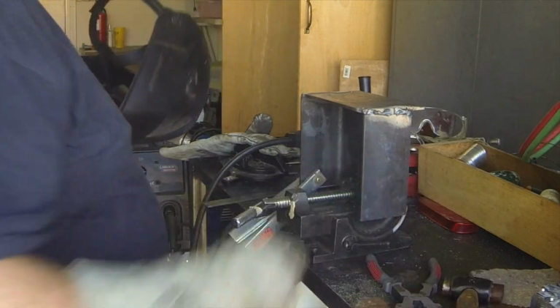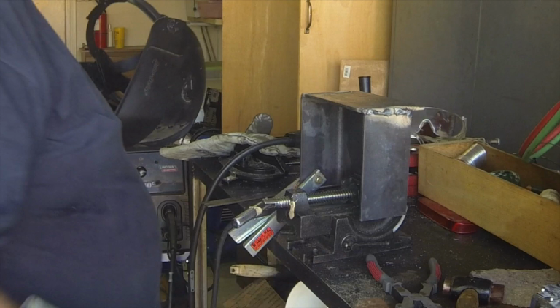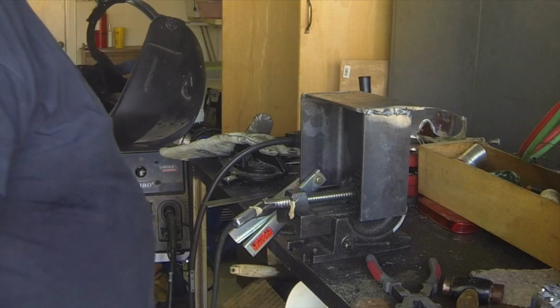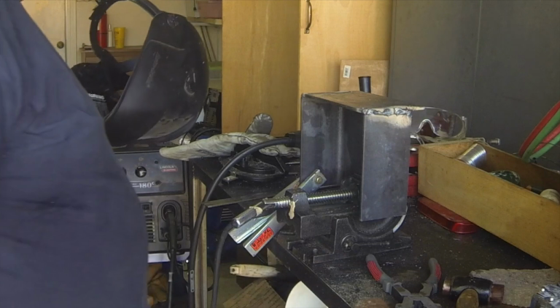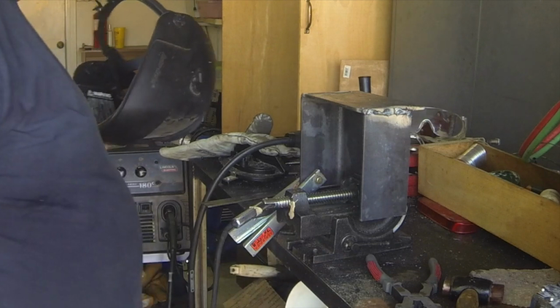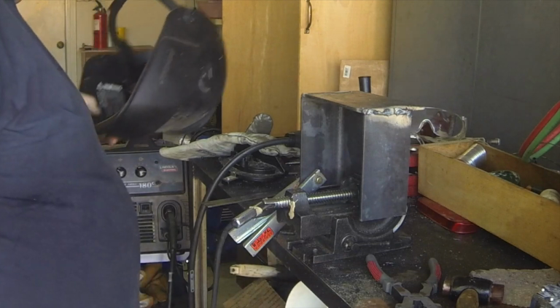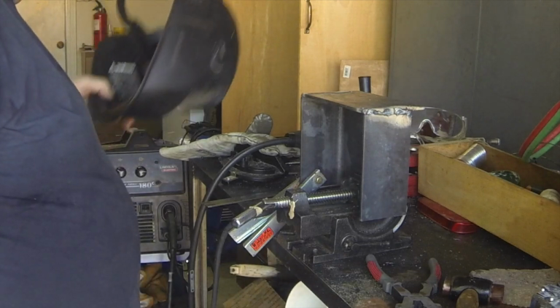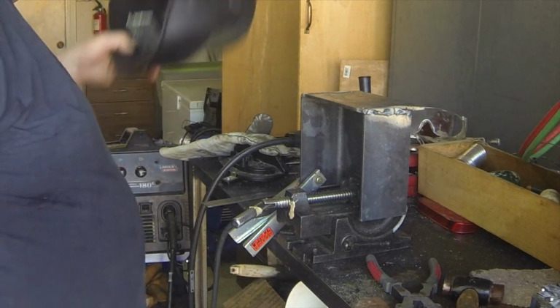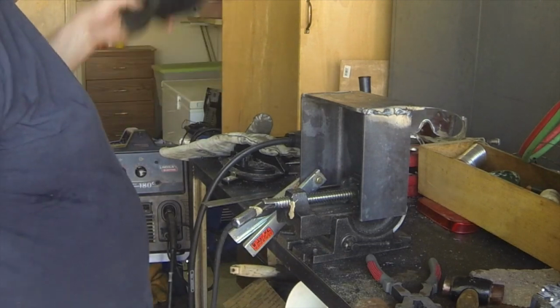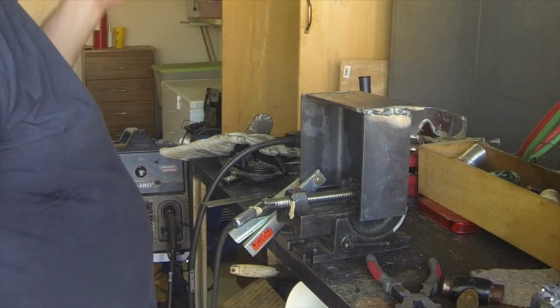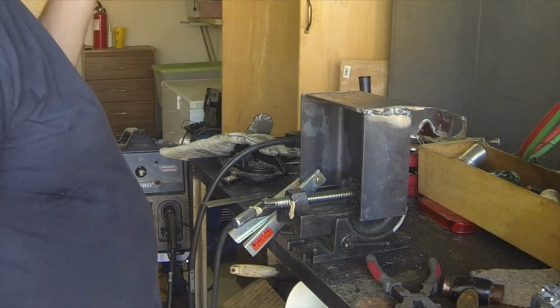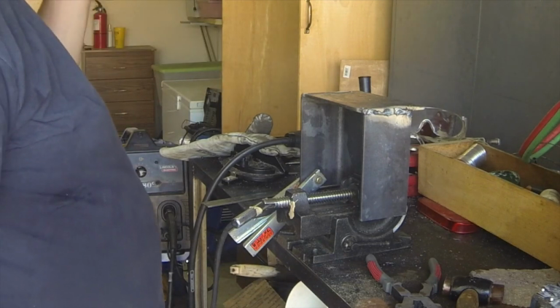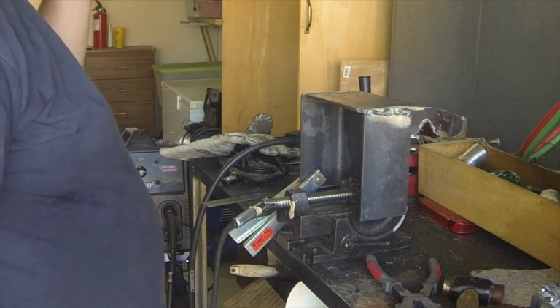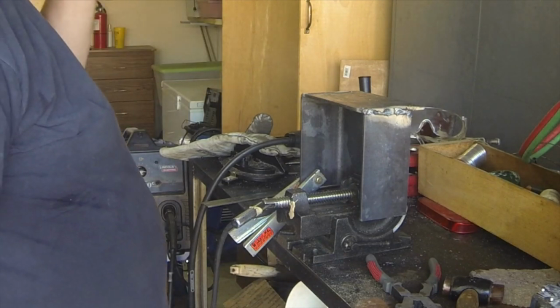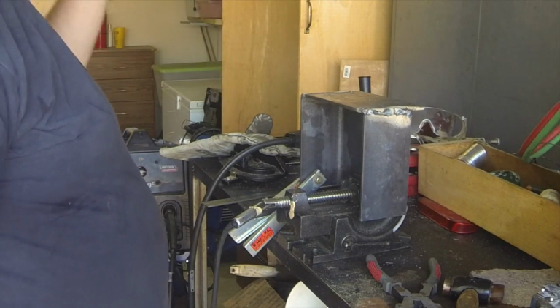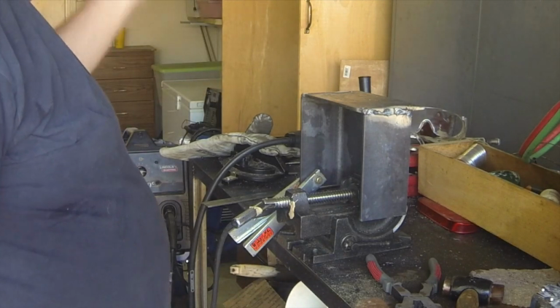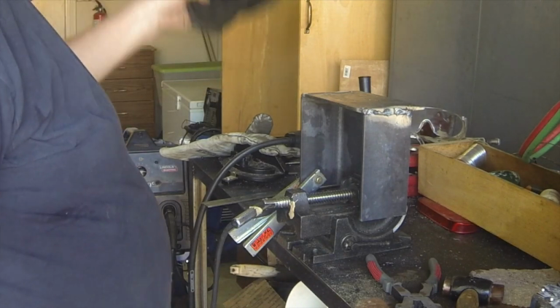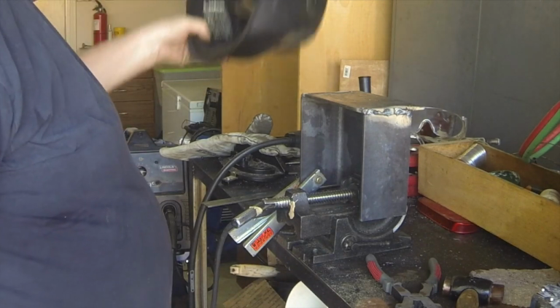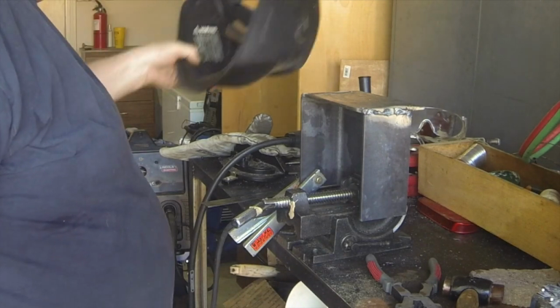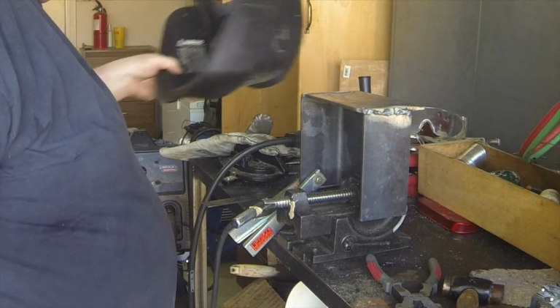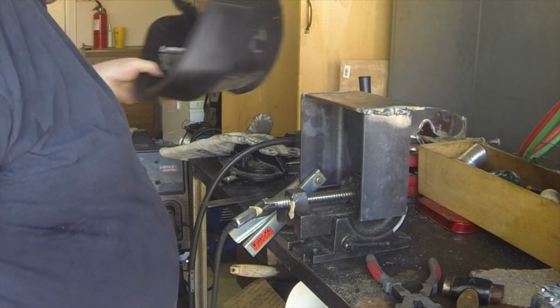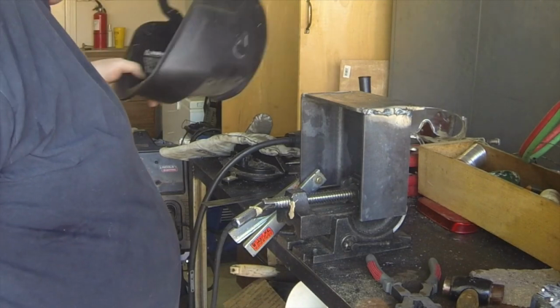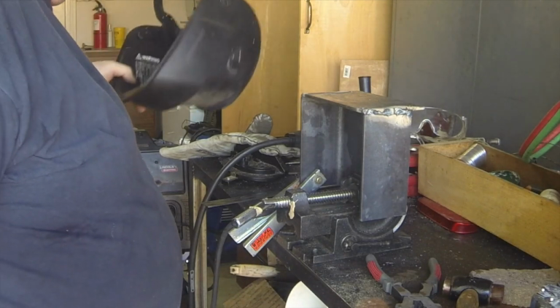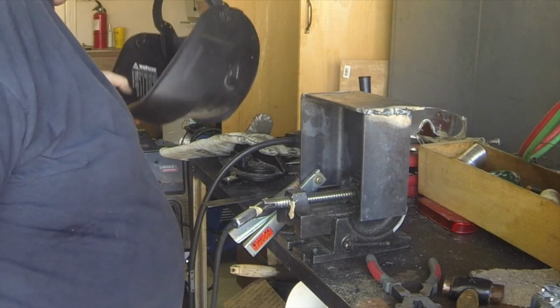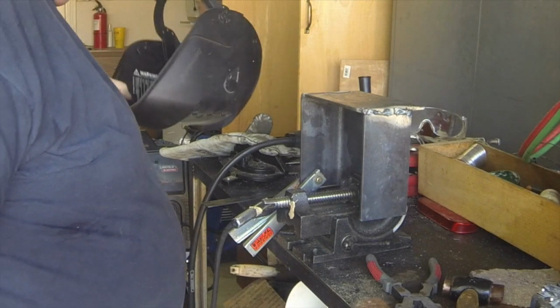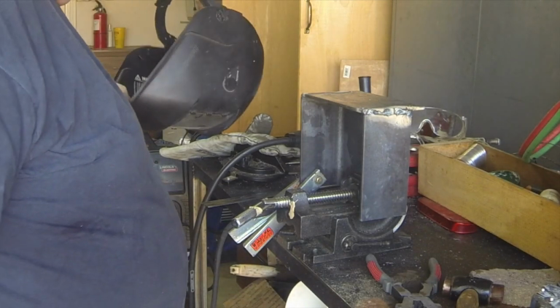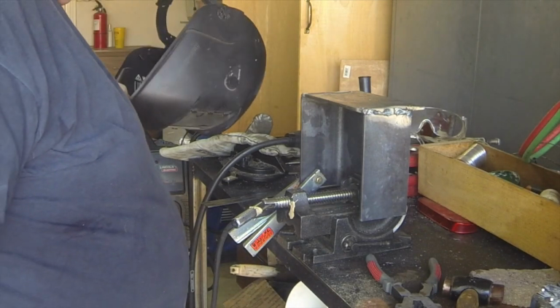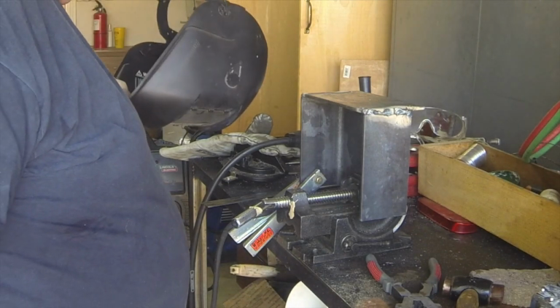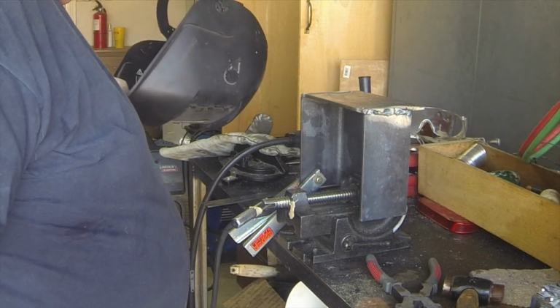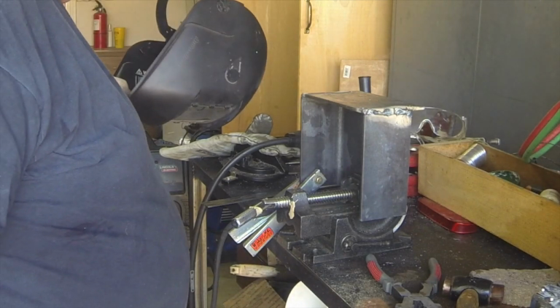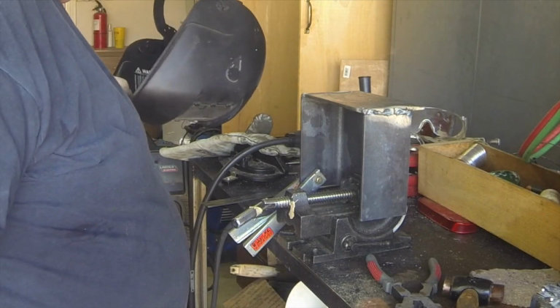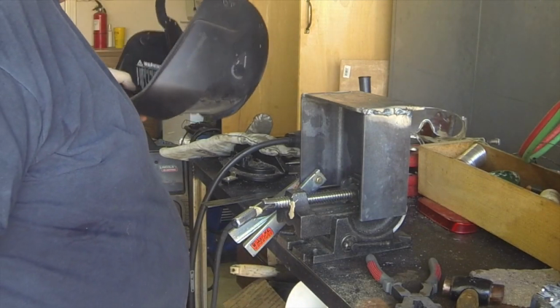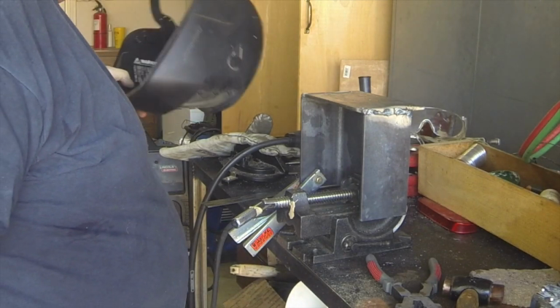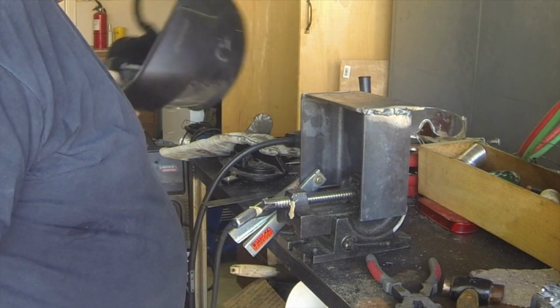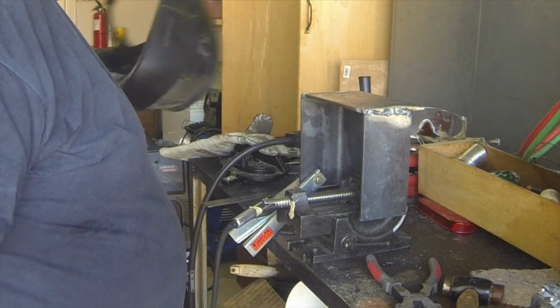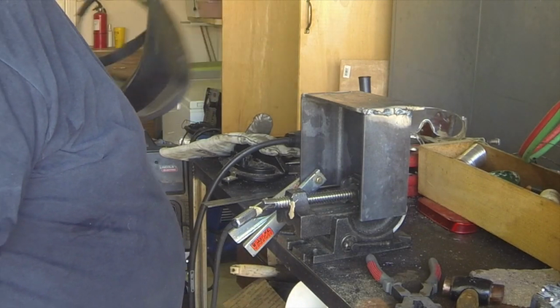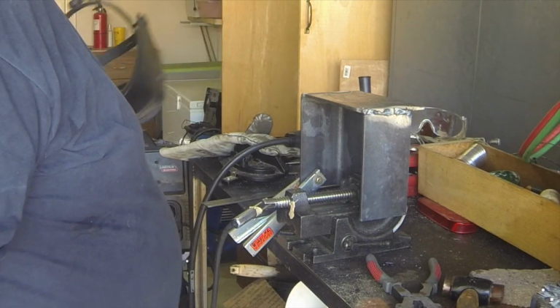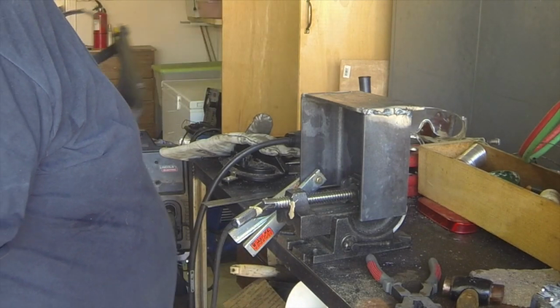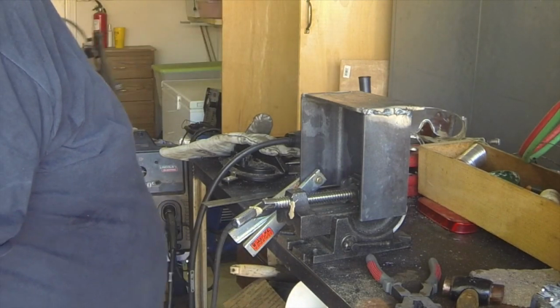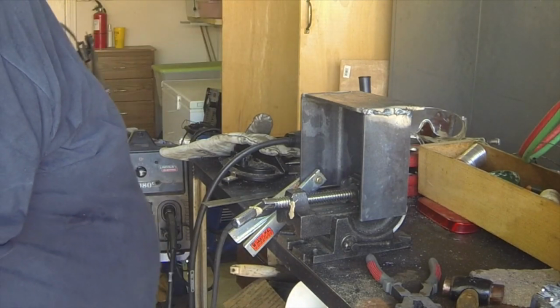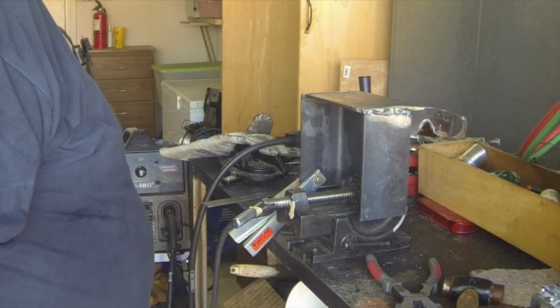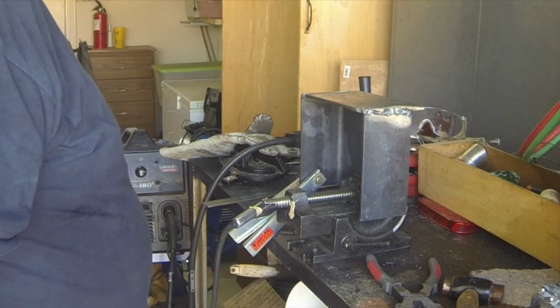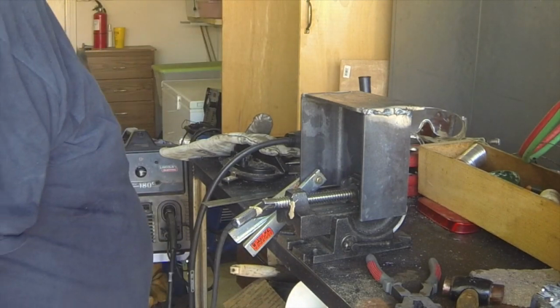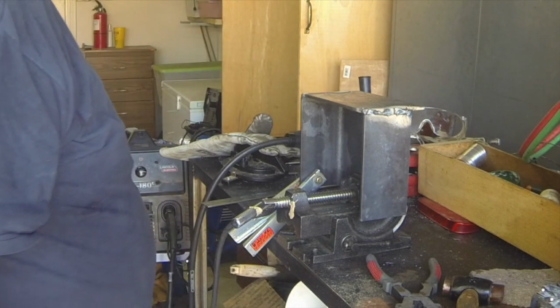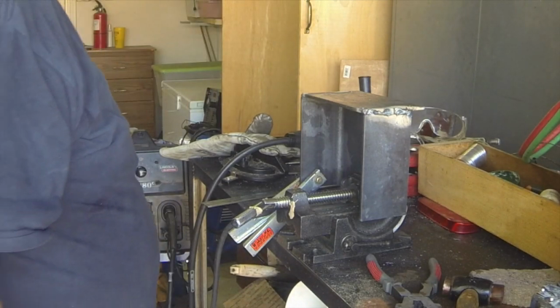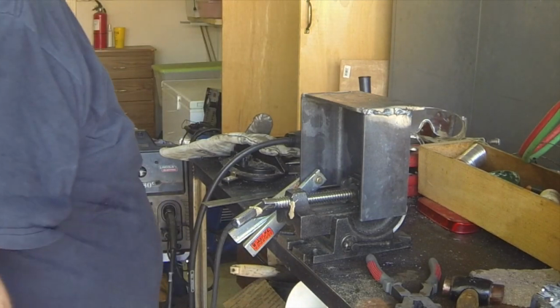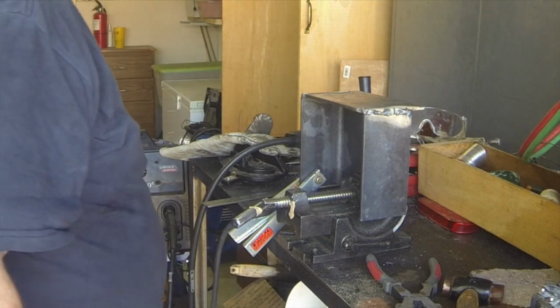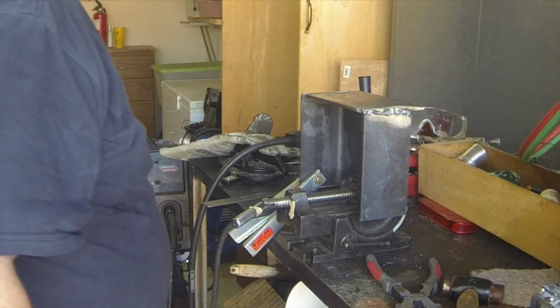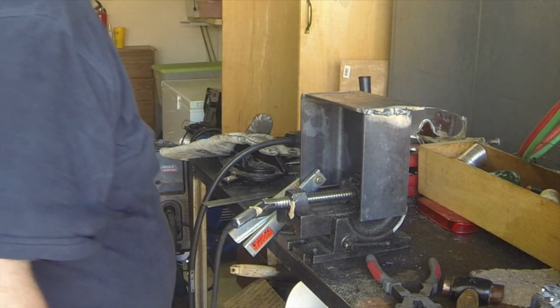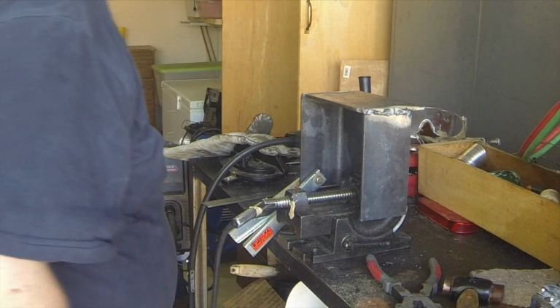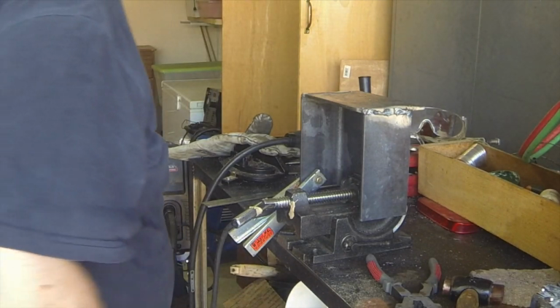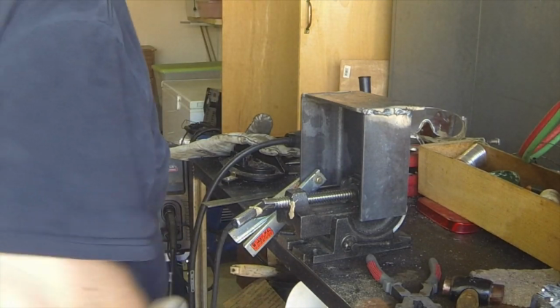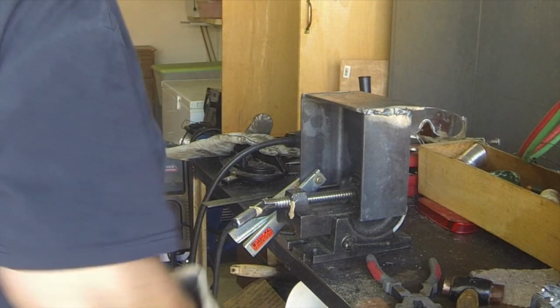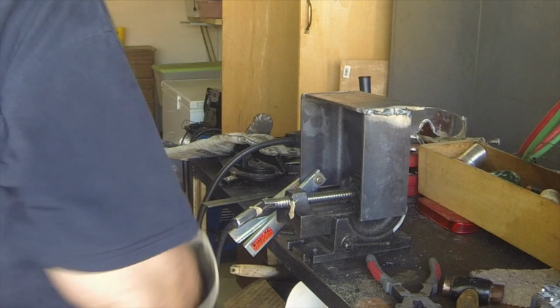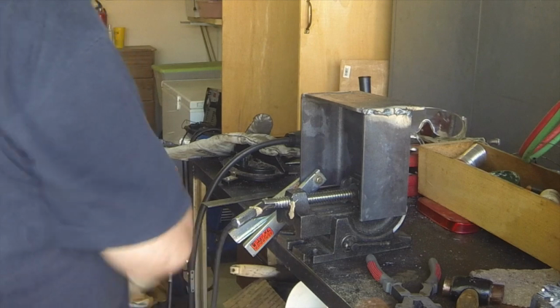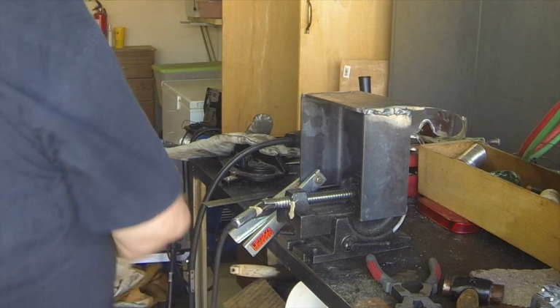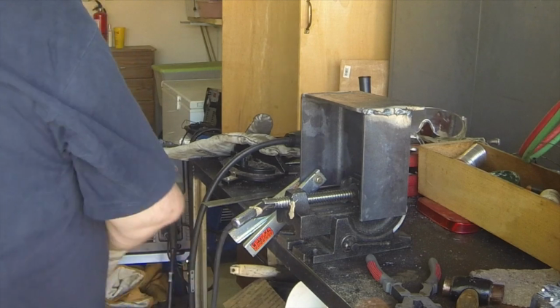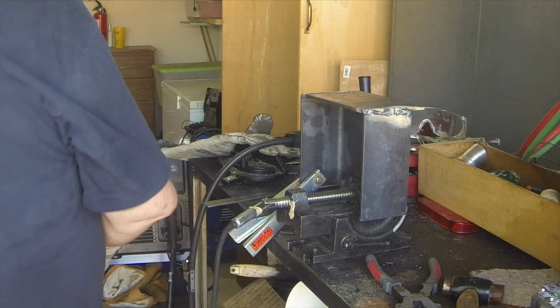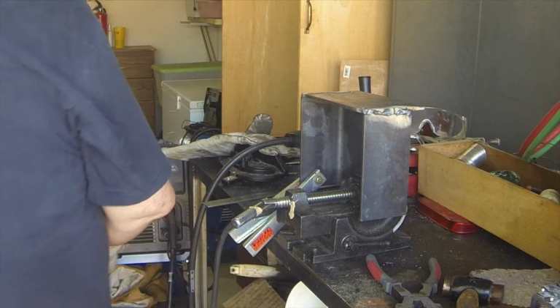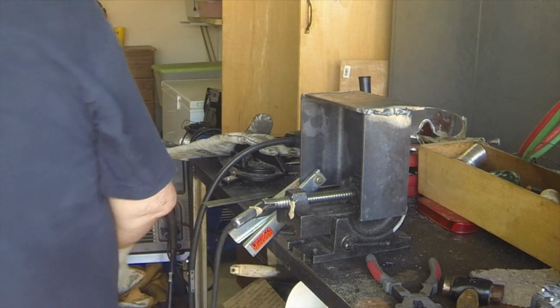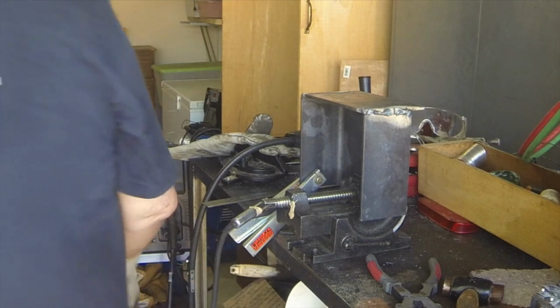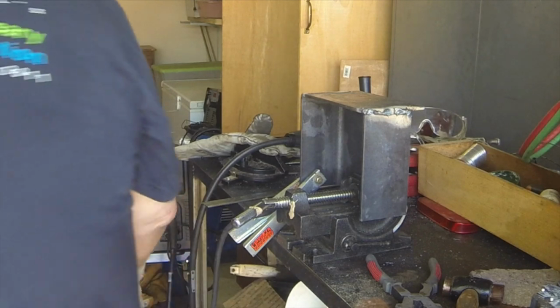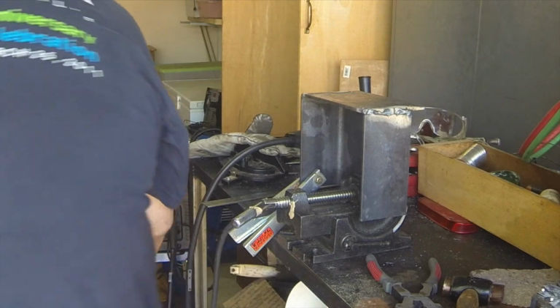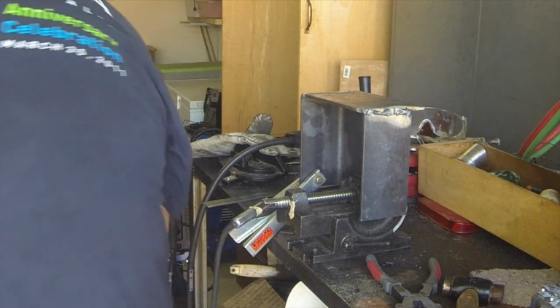Not the best welds in the world, but we'll grind them off here. I think we'll do all right.